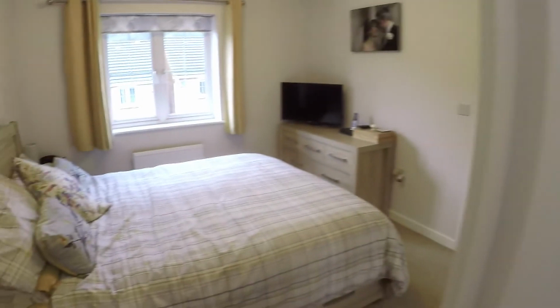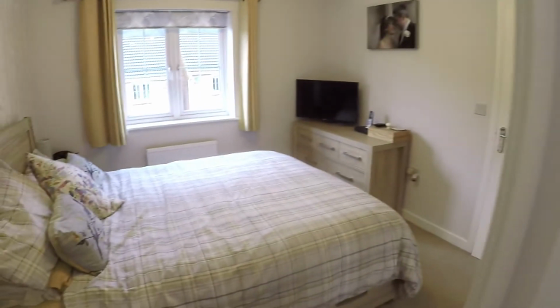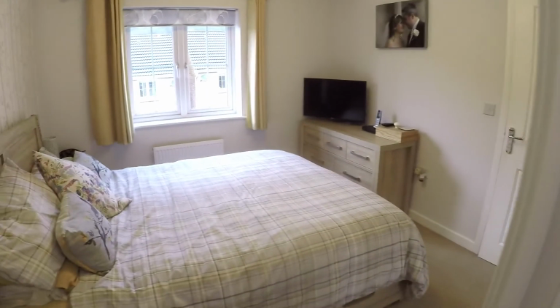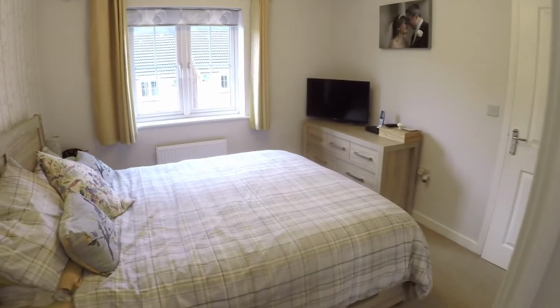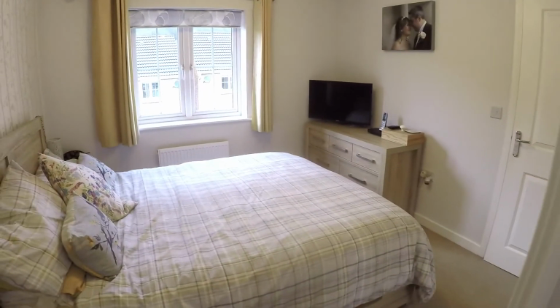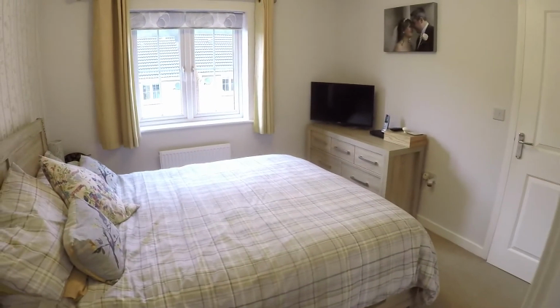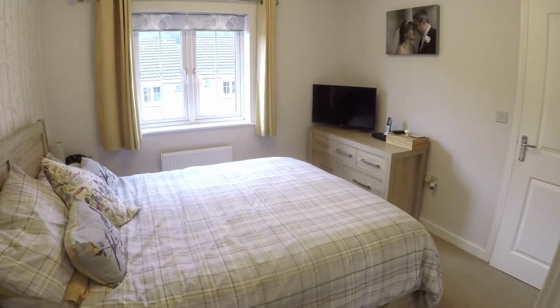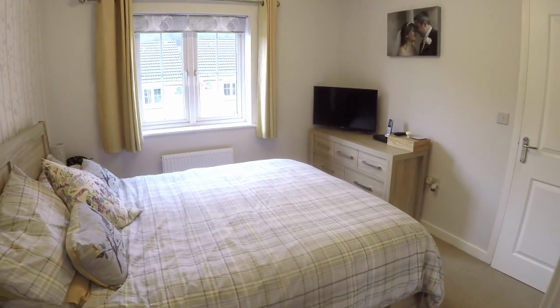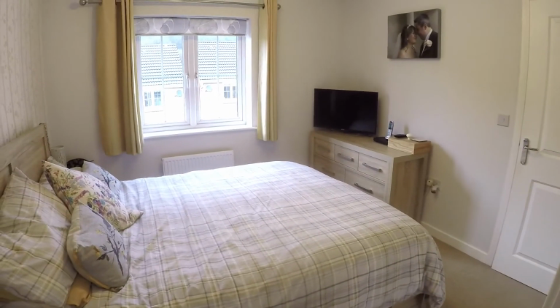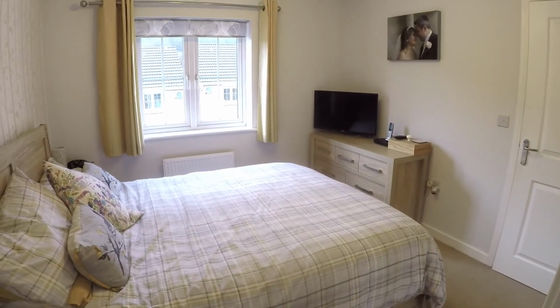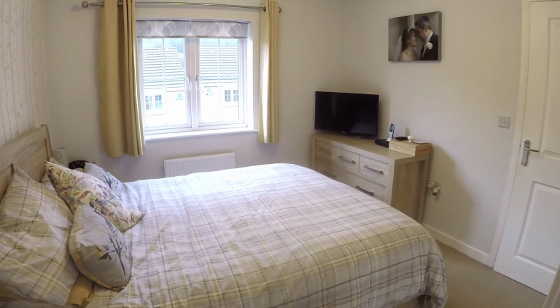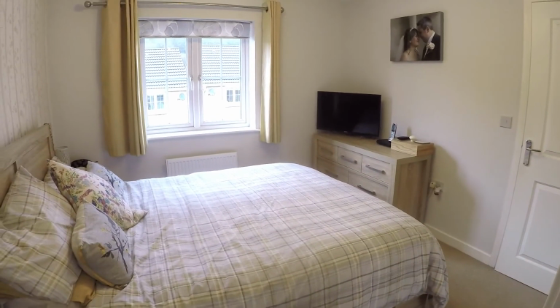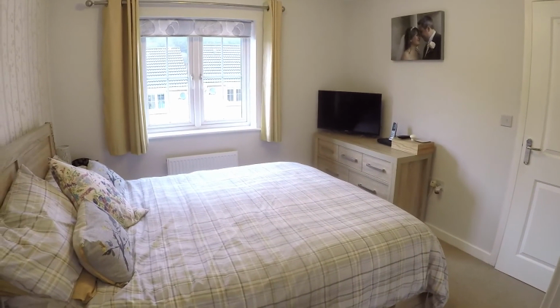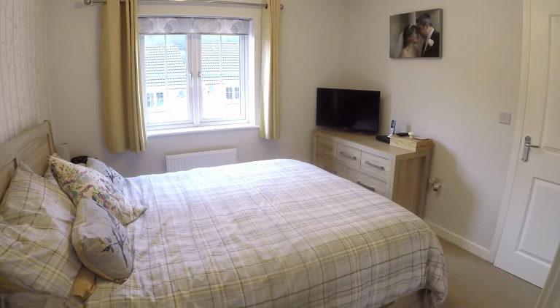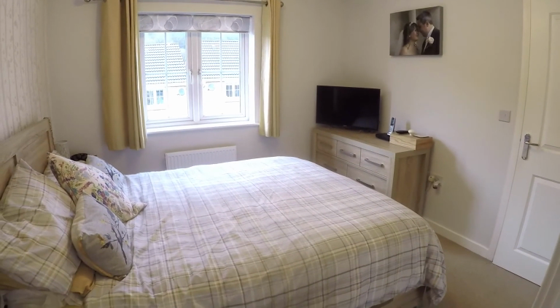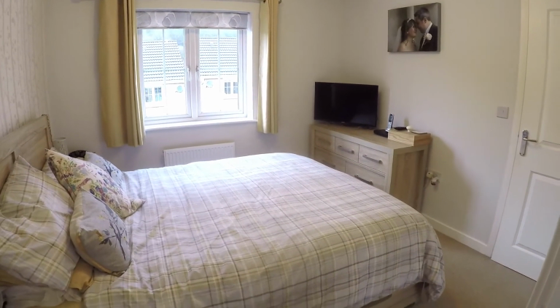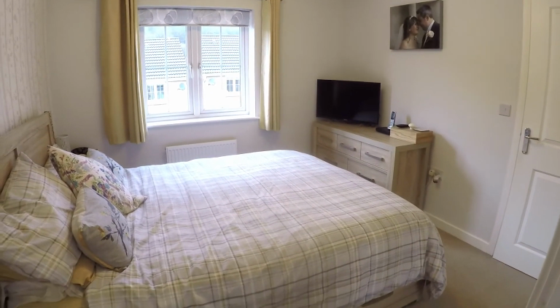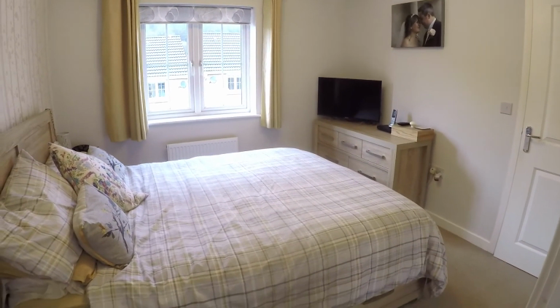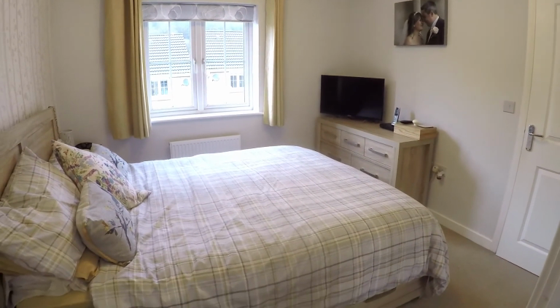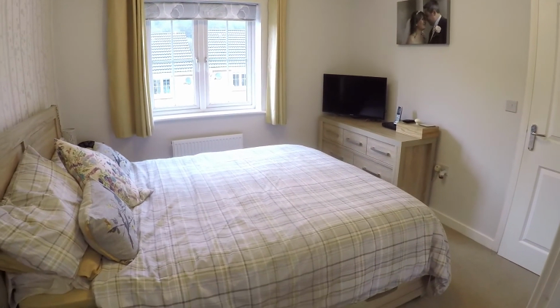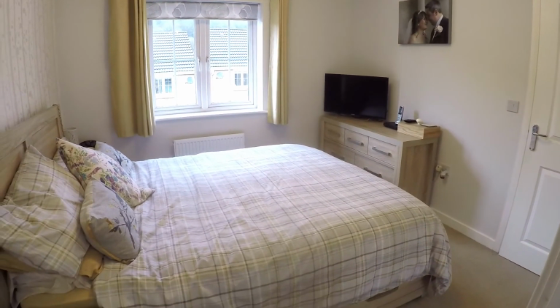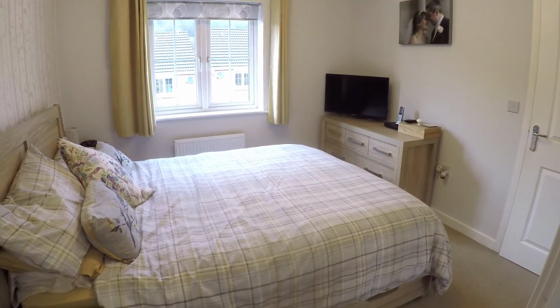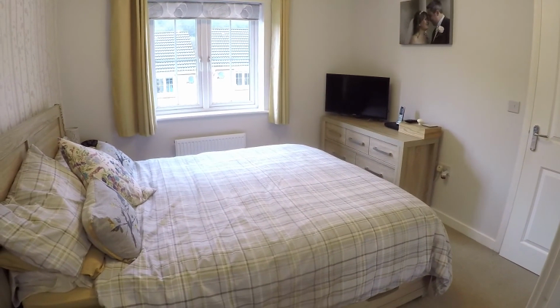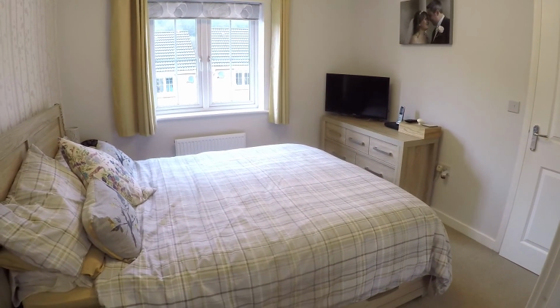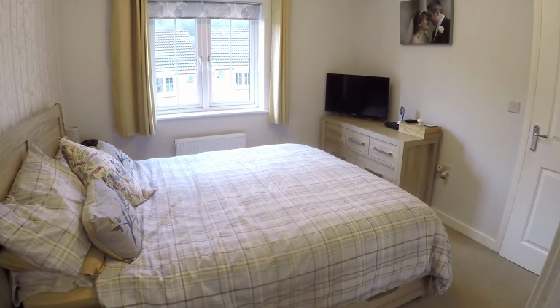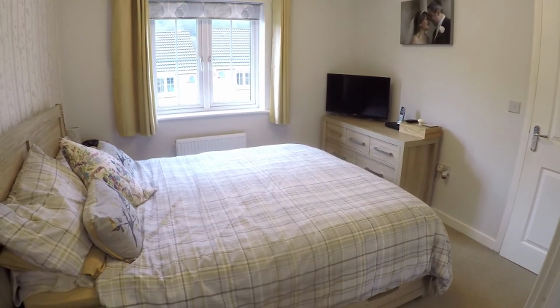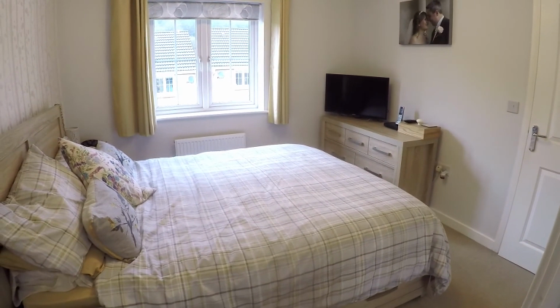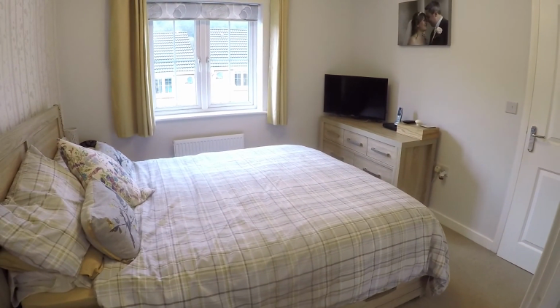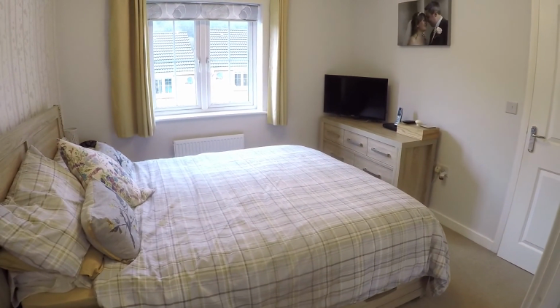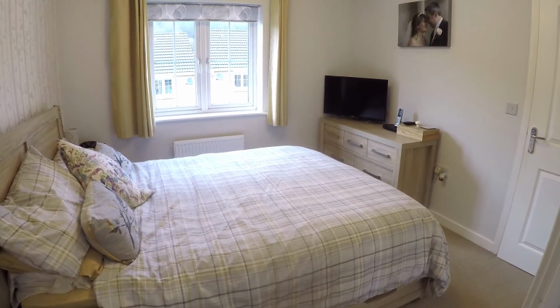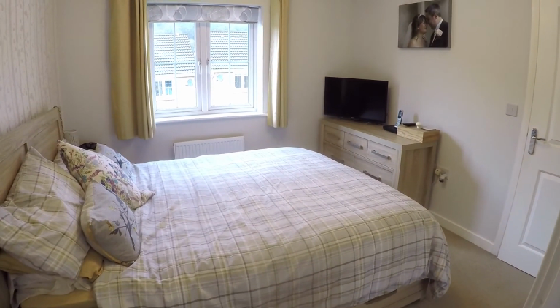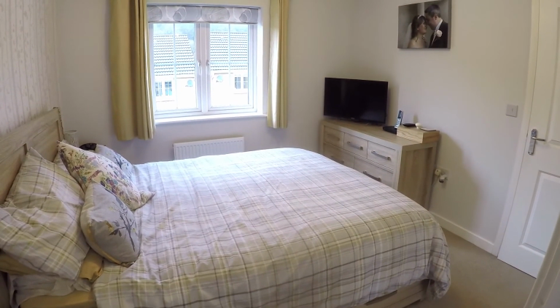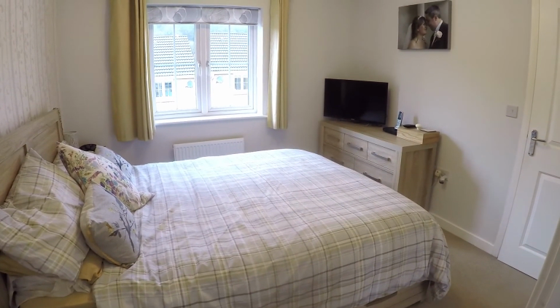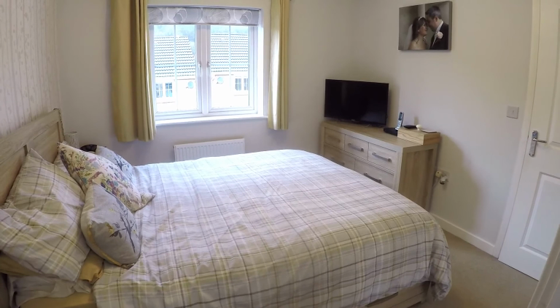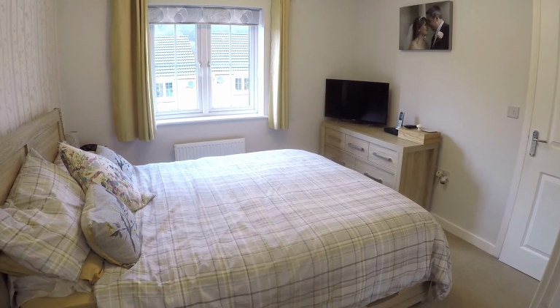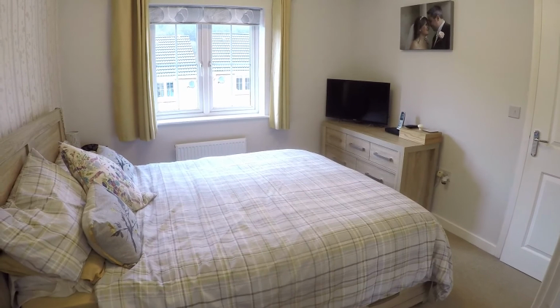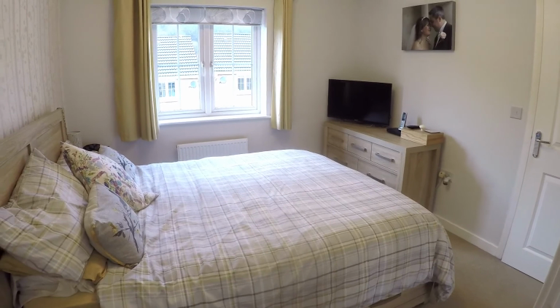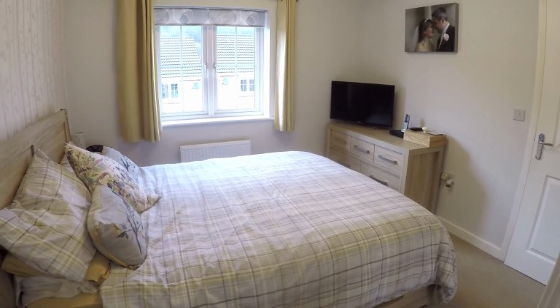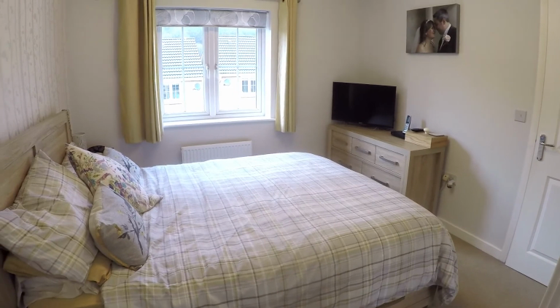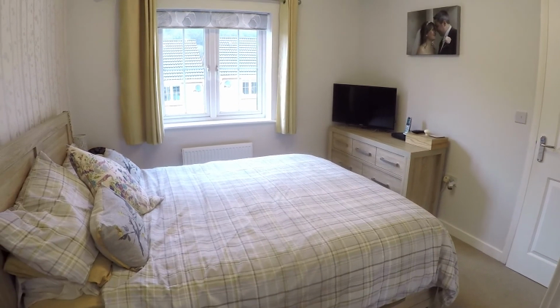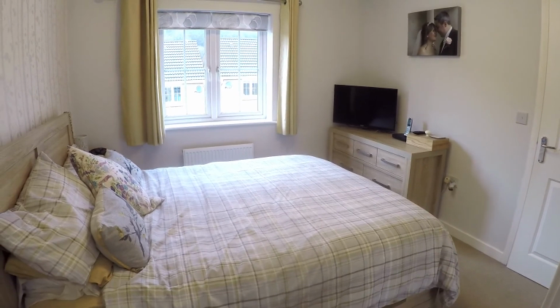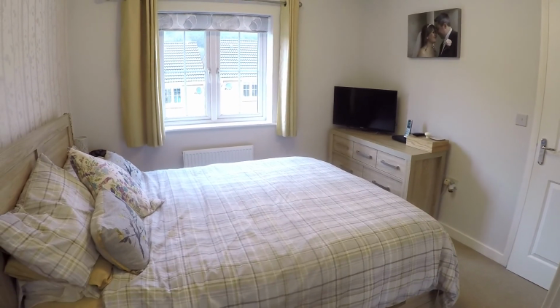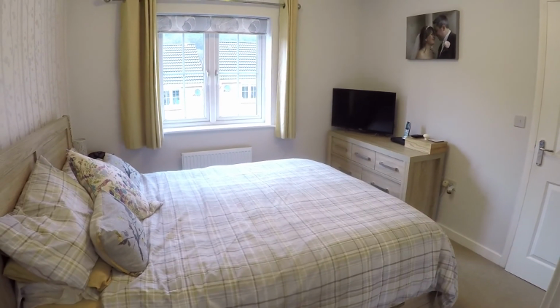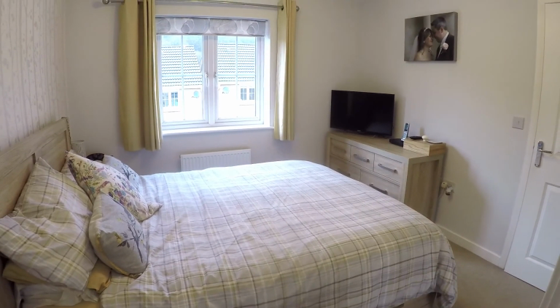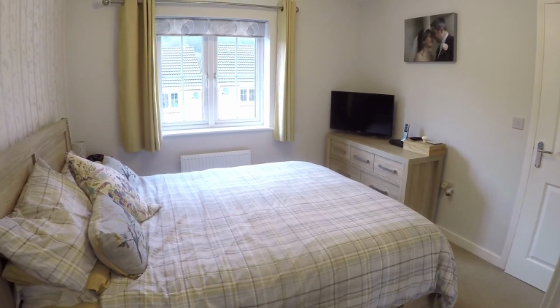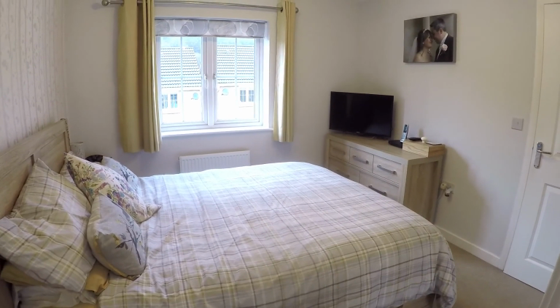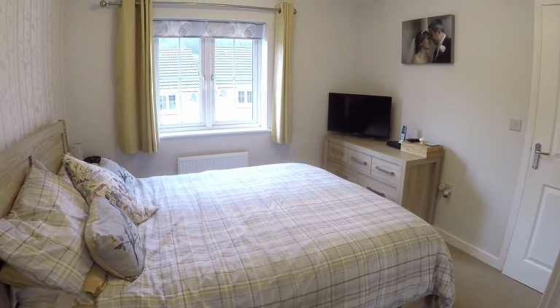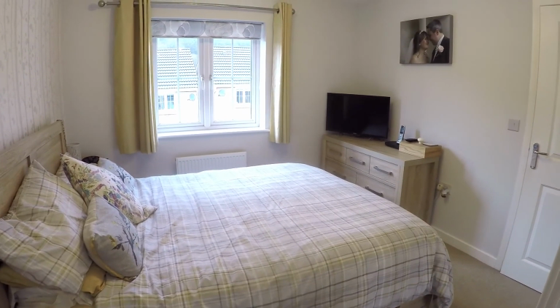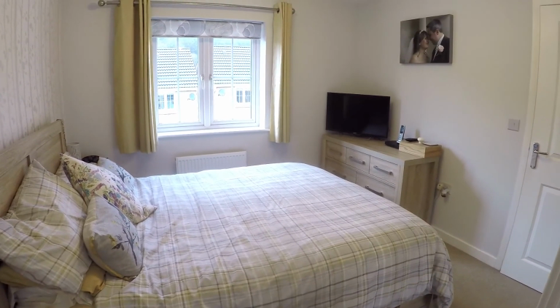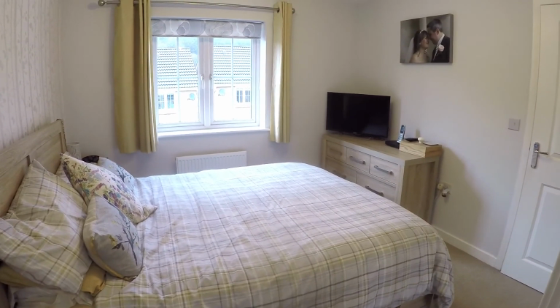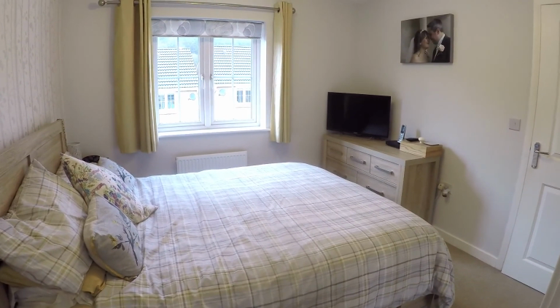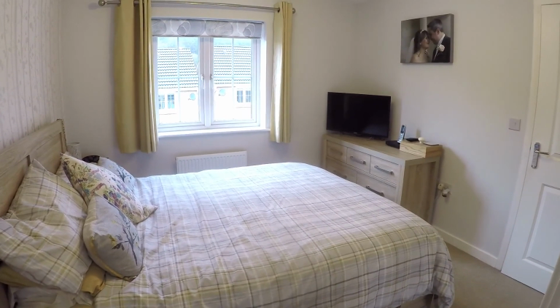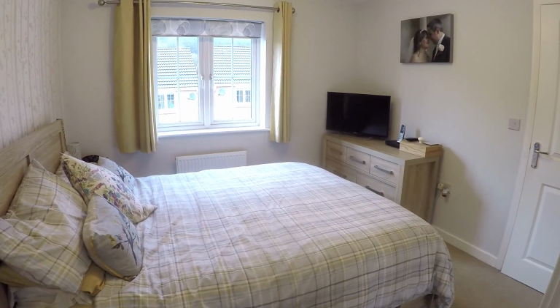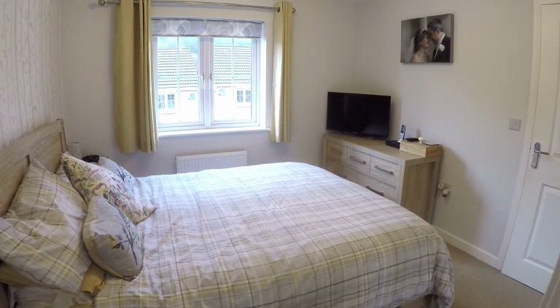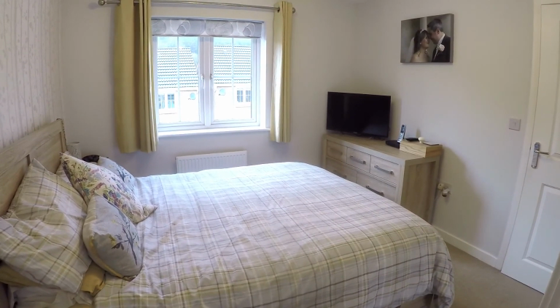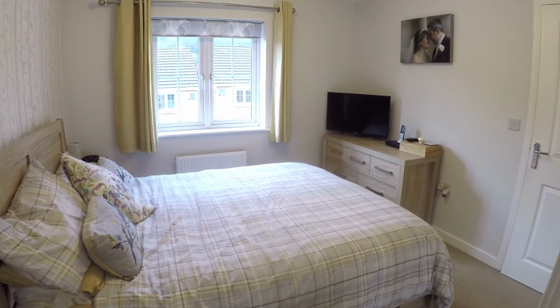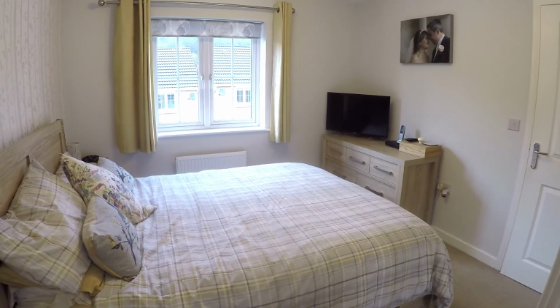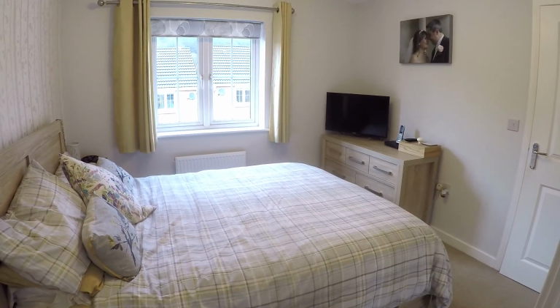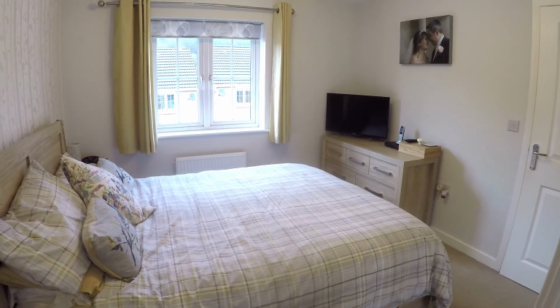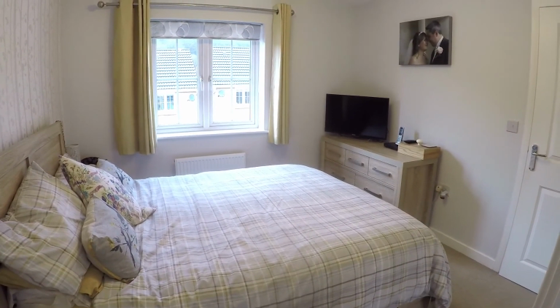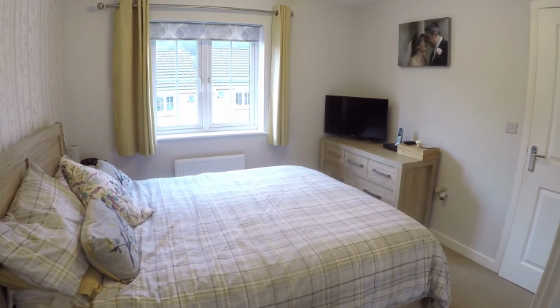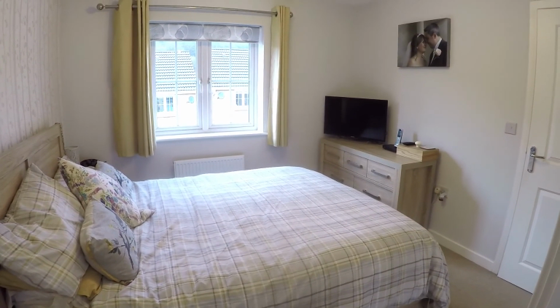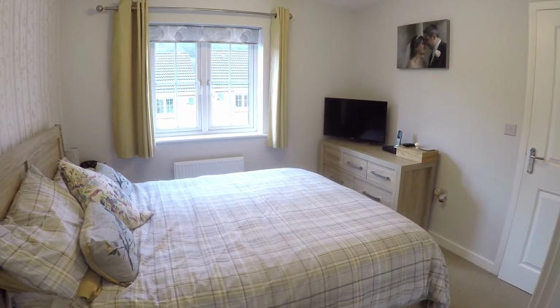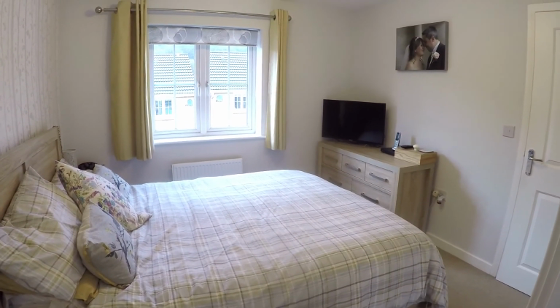If you are interested in this property, please contact our Pinkmove team today to arrange a viewing. Thanks for watching.